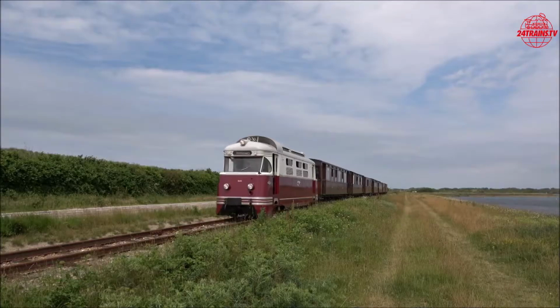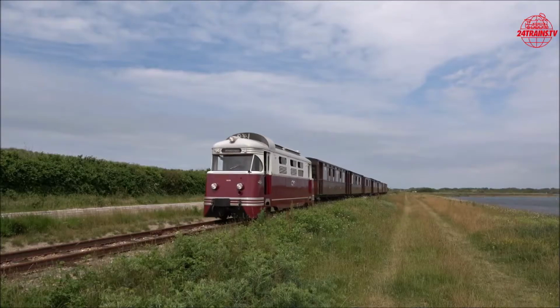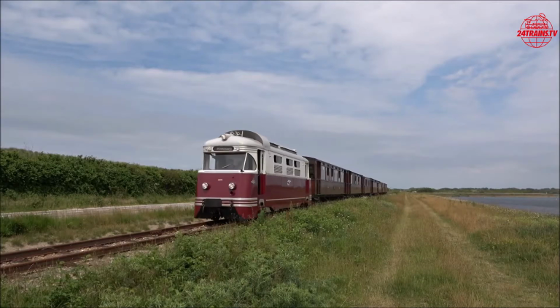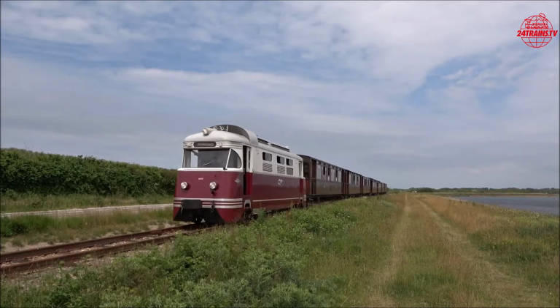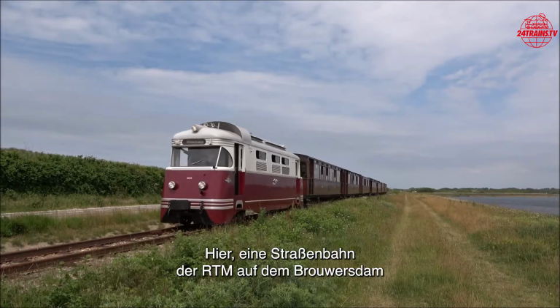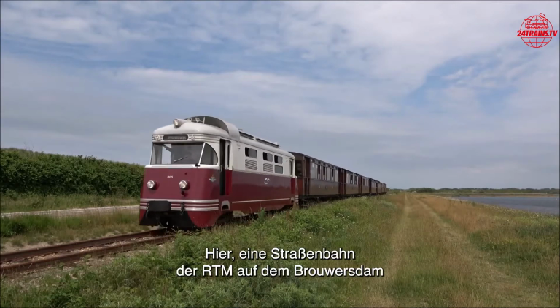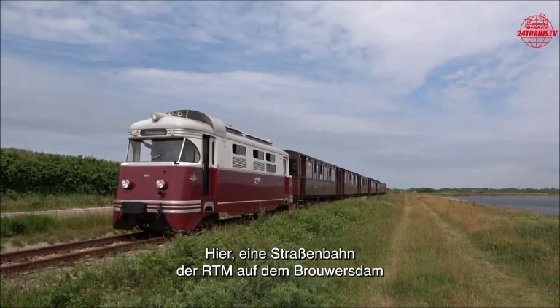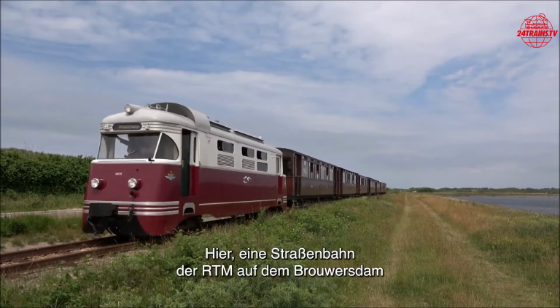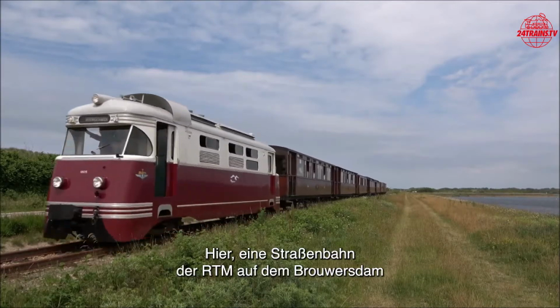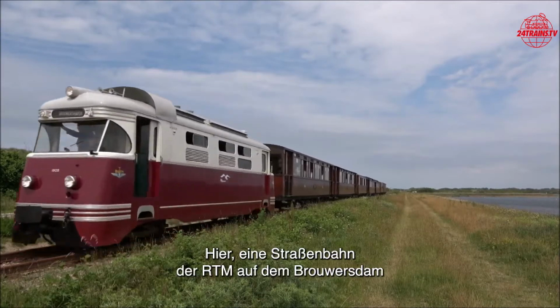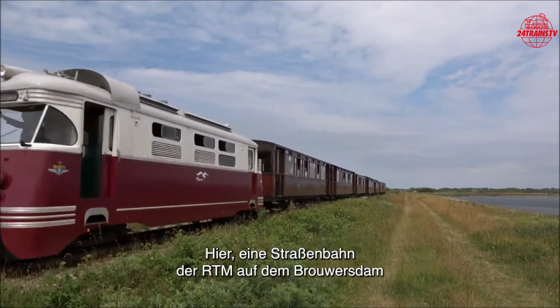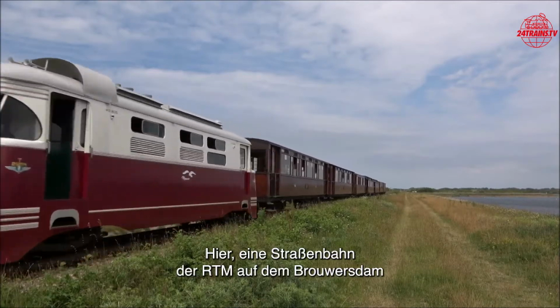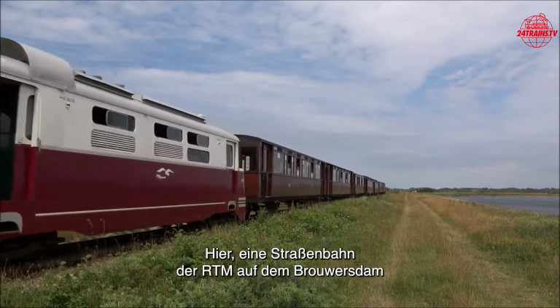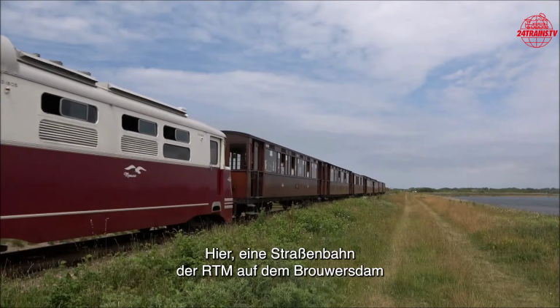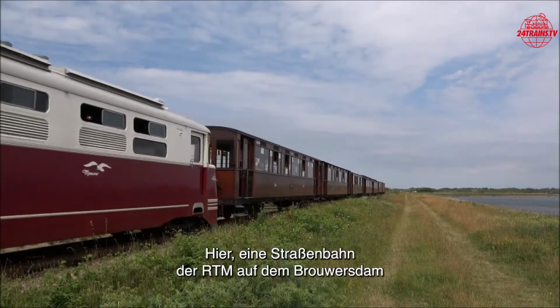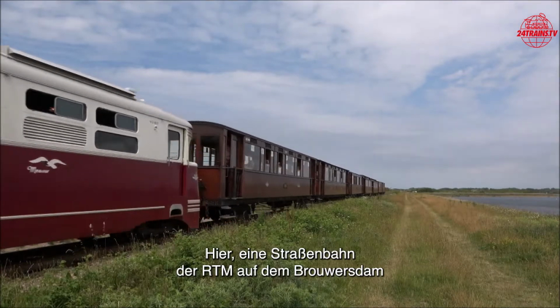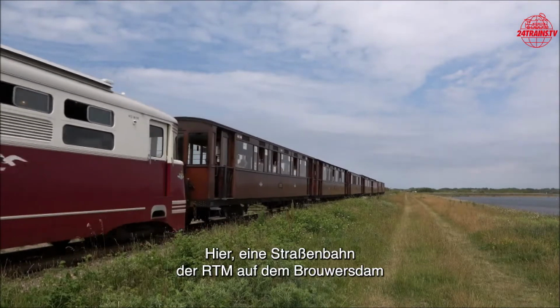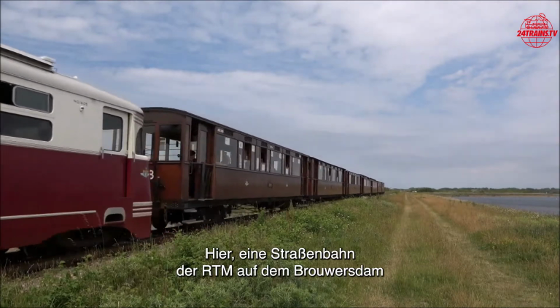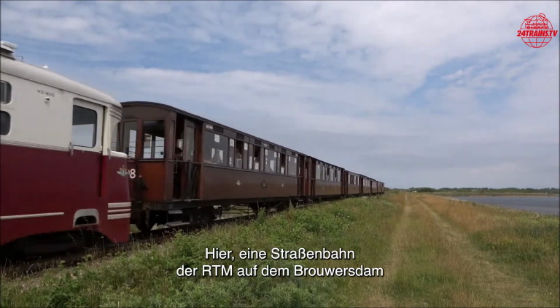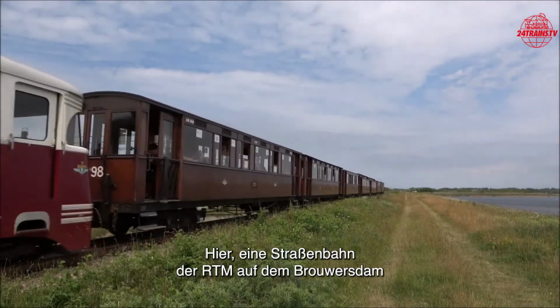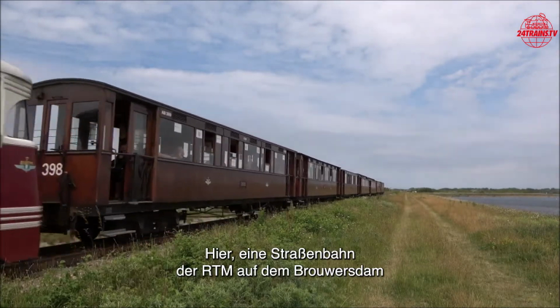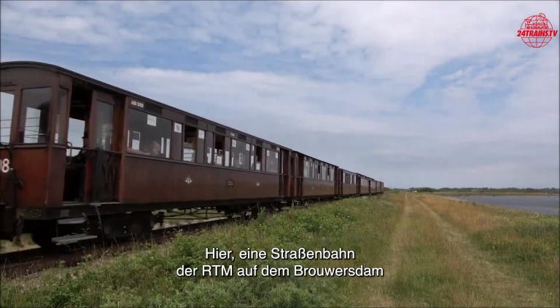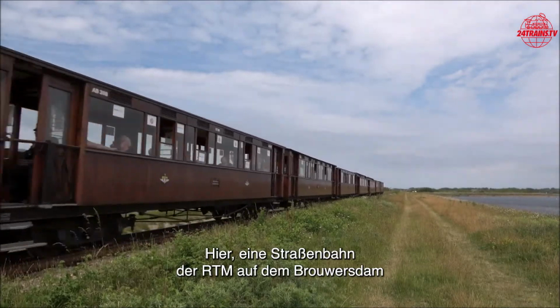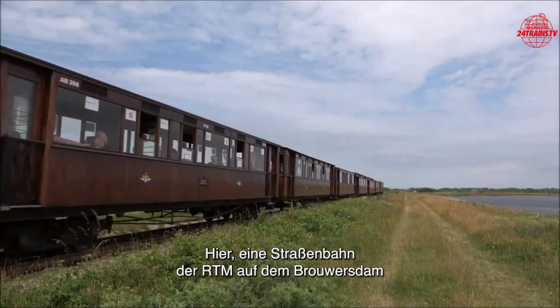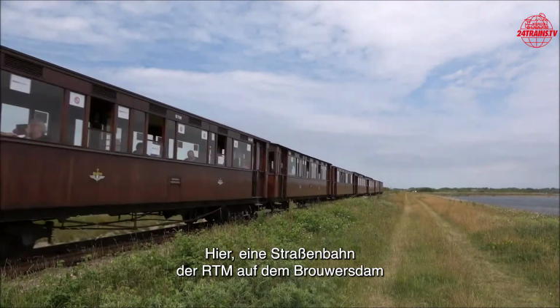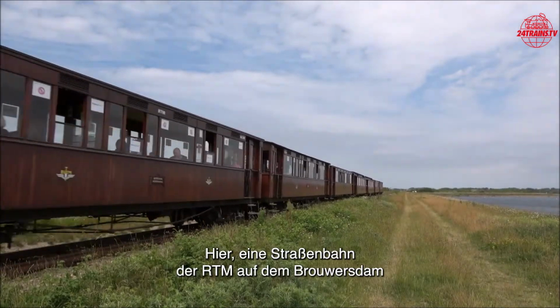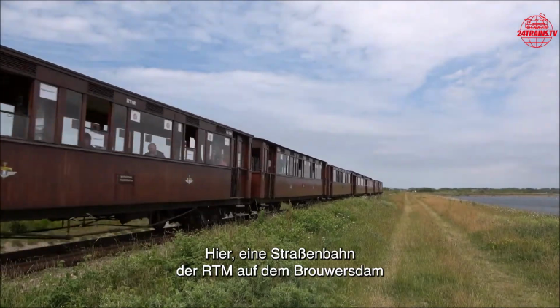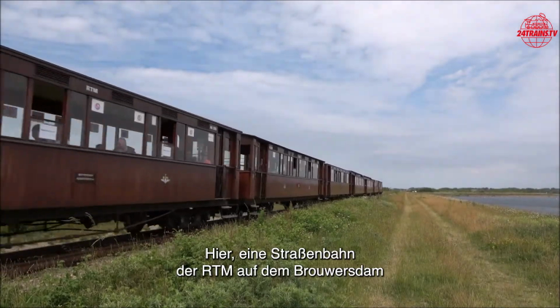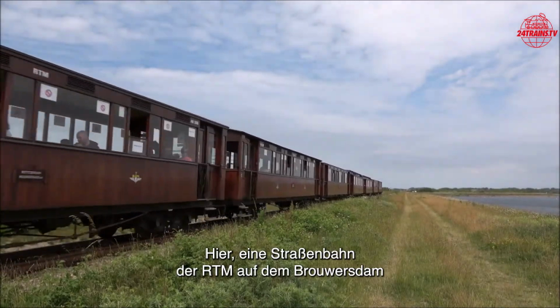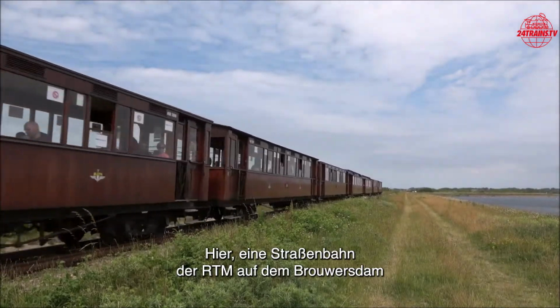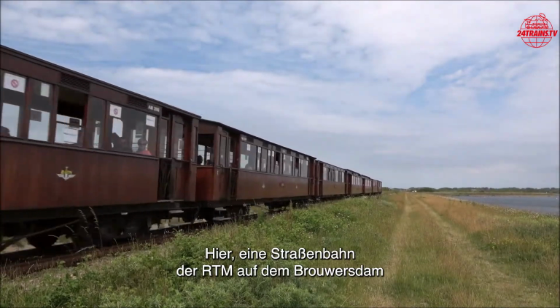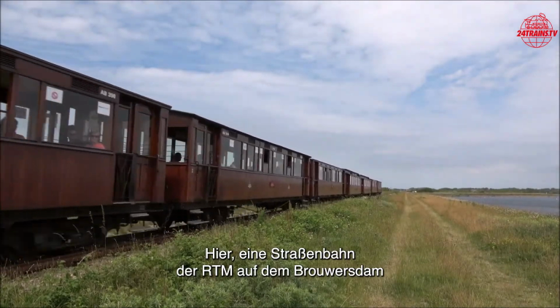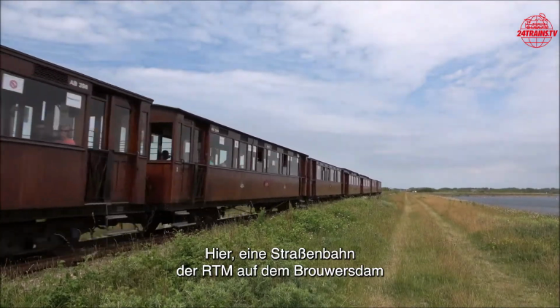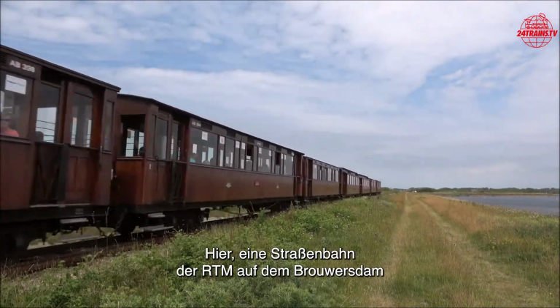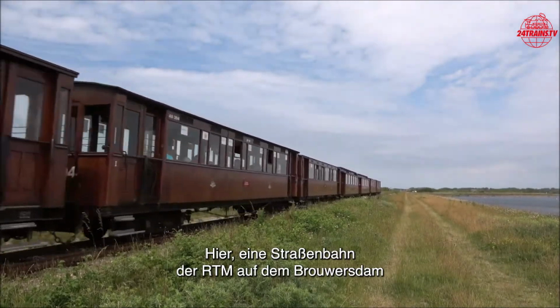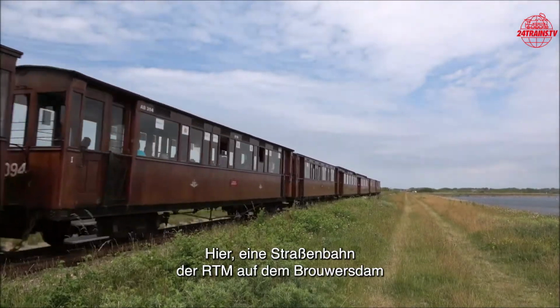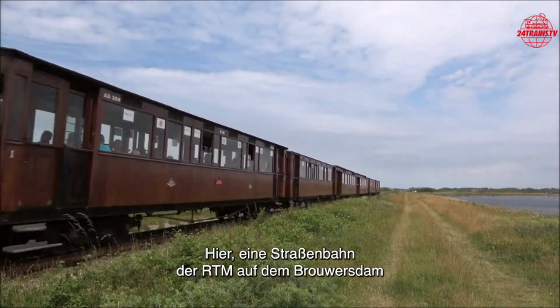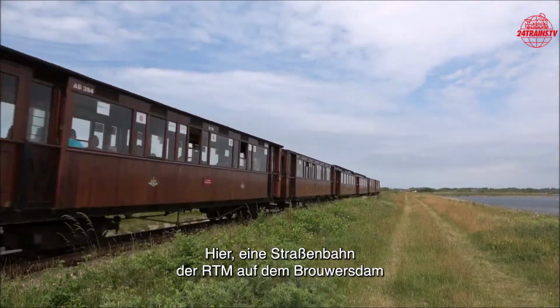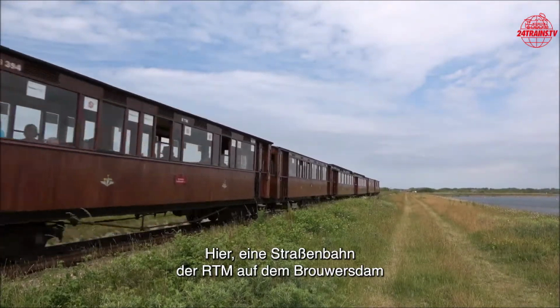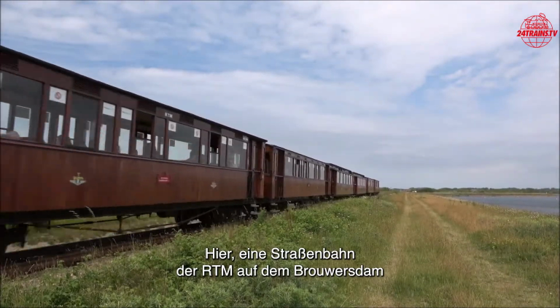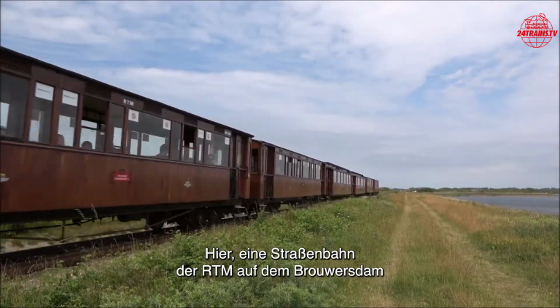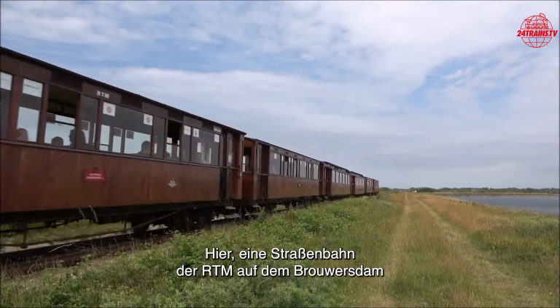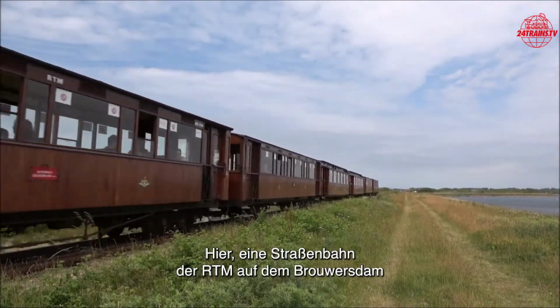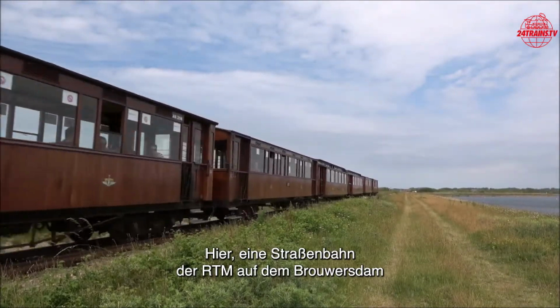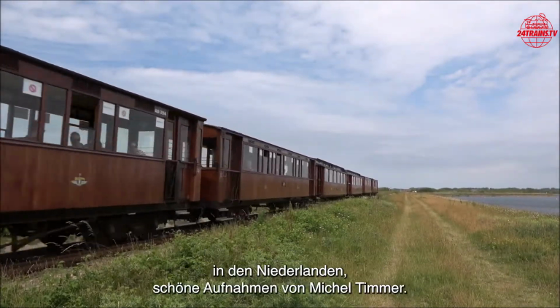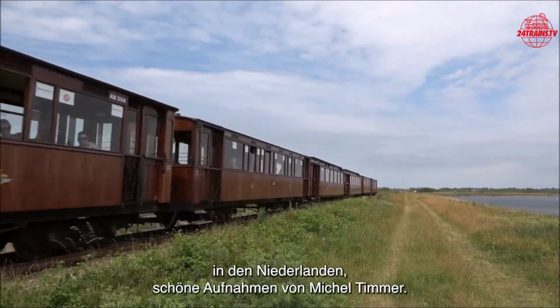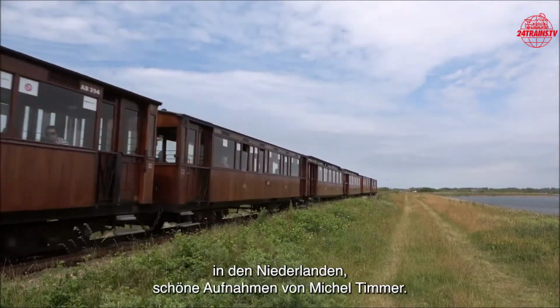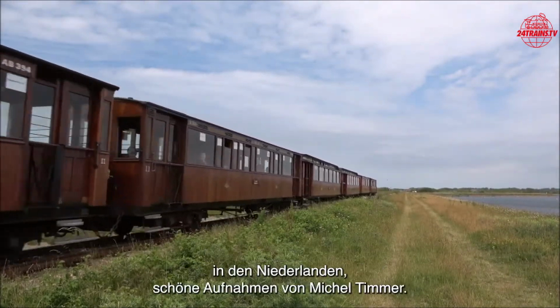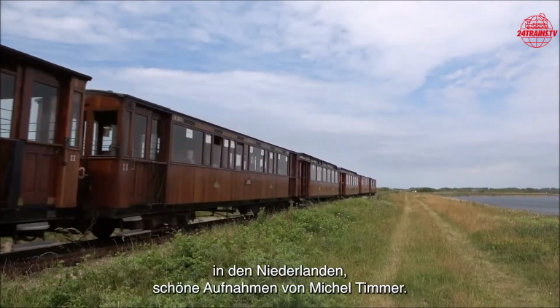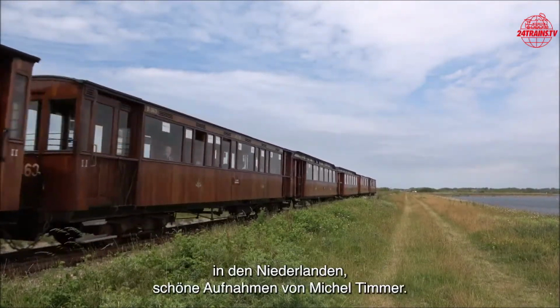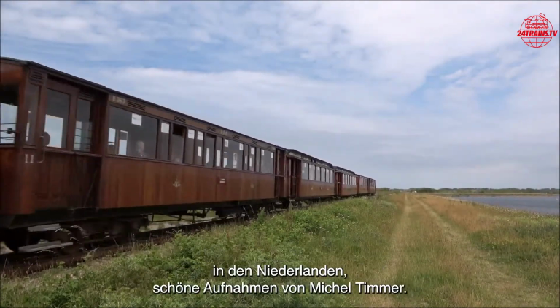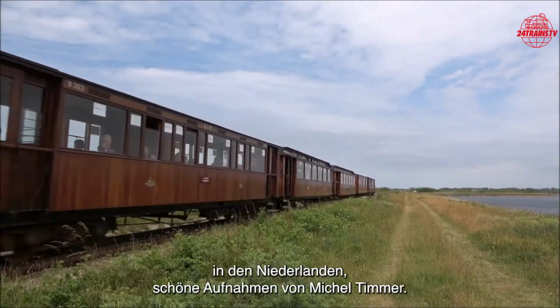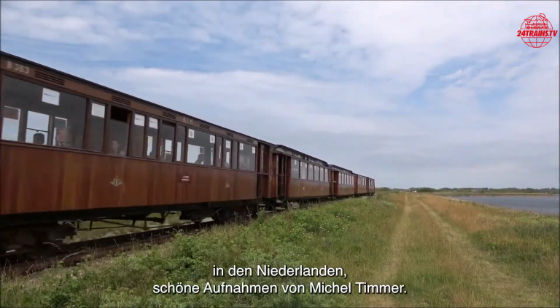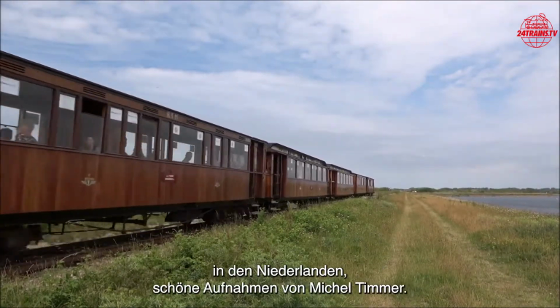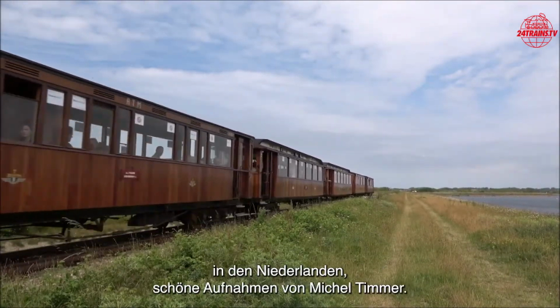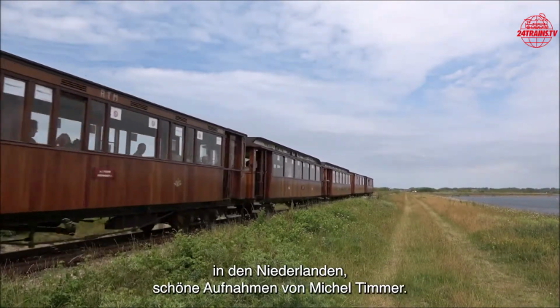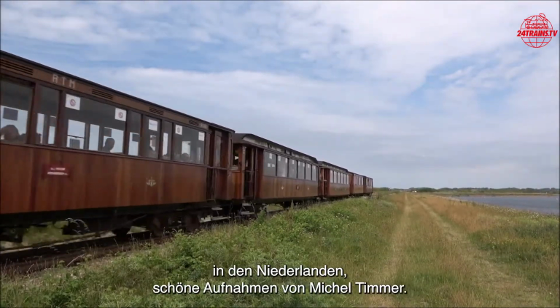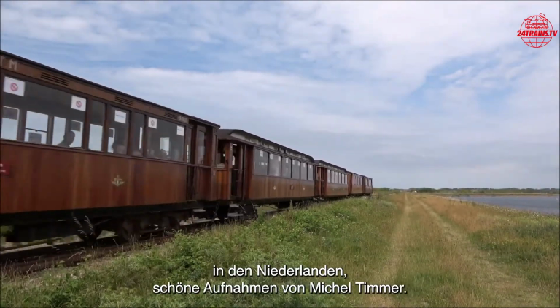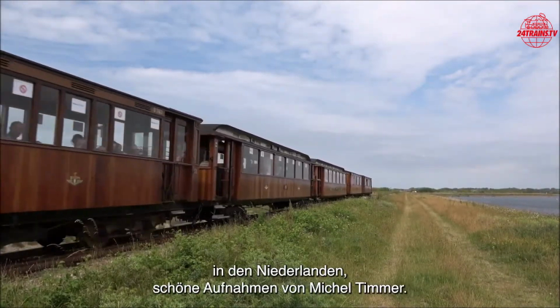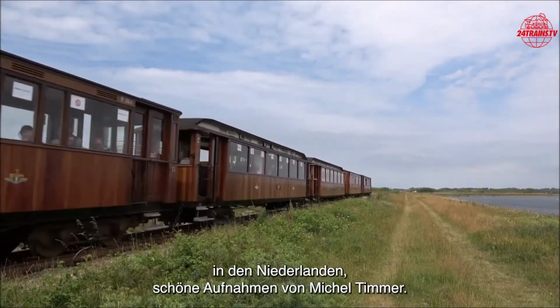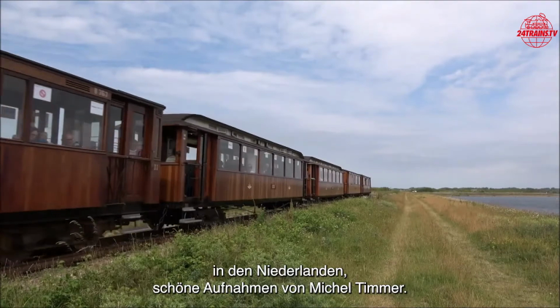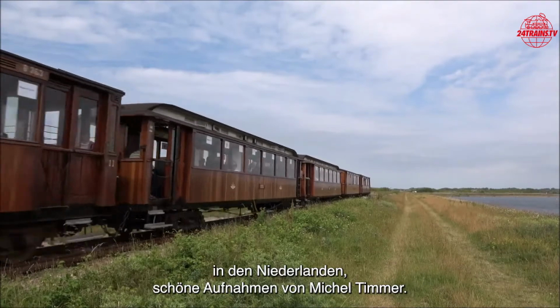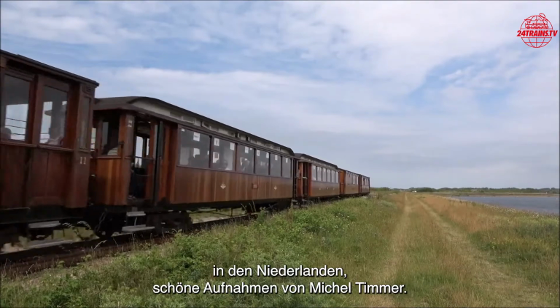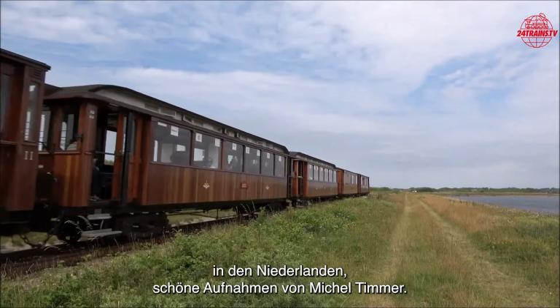Here a tram from the RTM on the Brouwersdam in the Netherlands. Beautiful footage from Marcel Timmer.